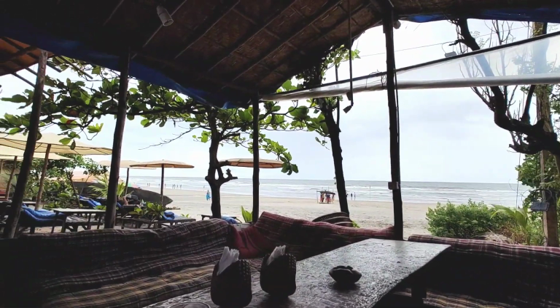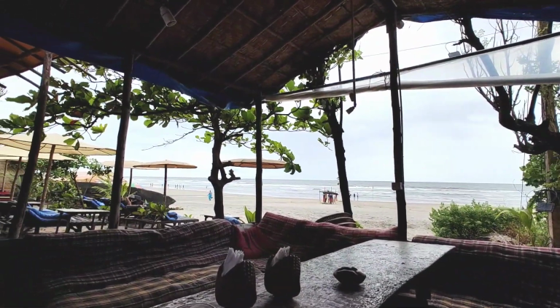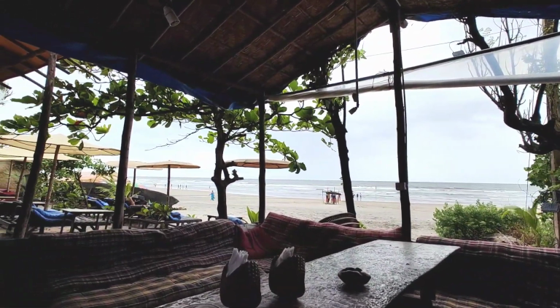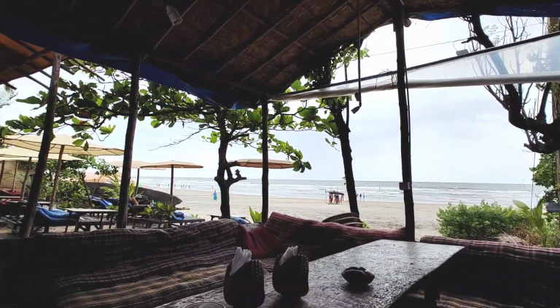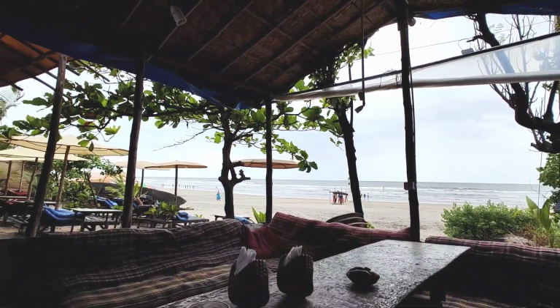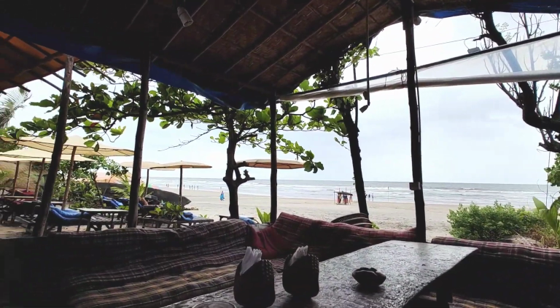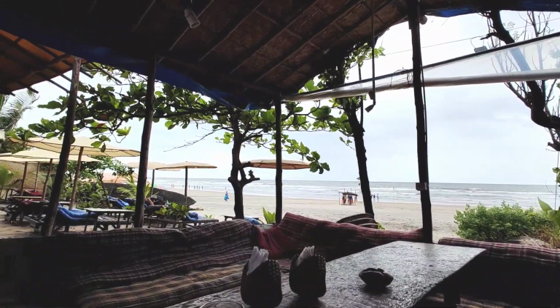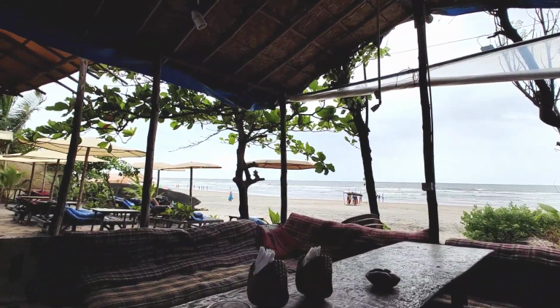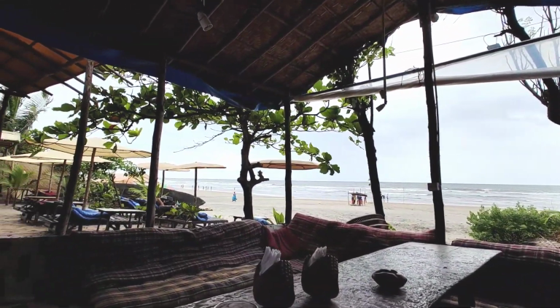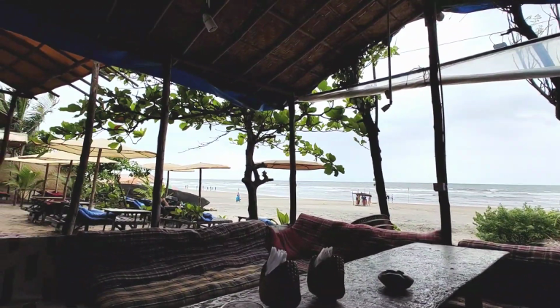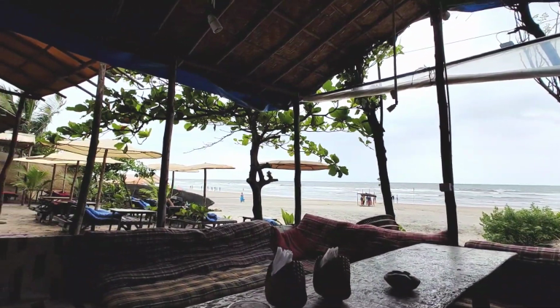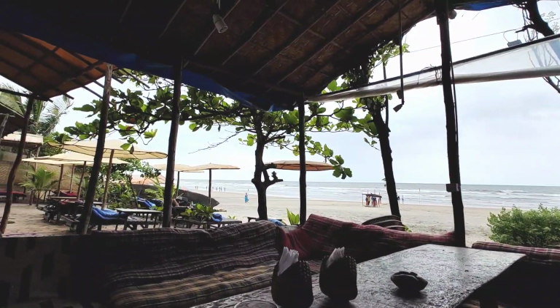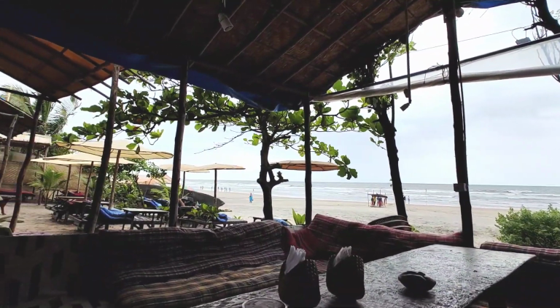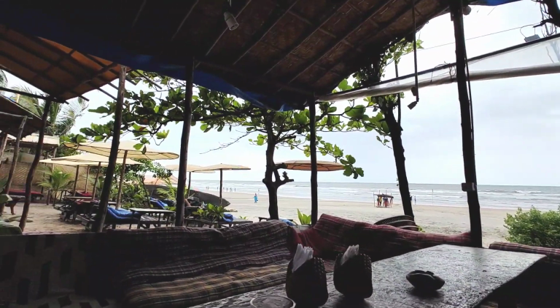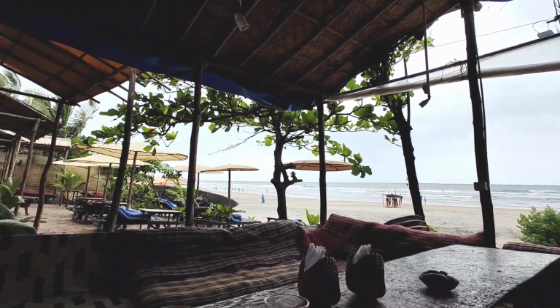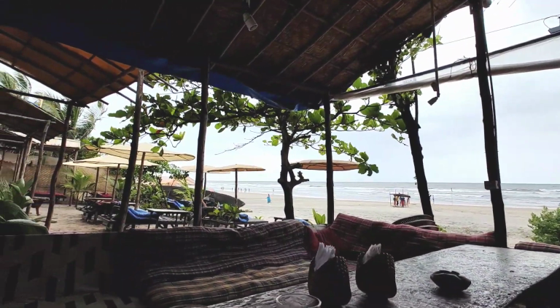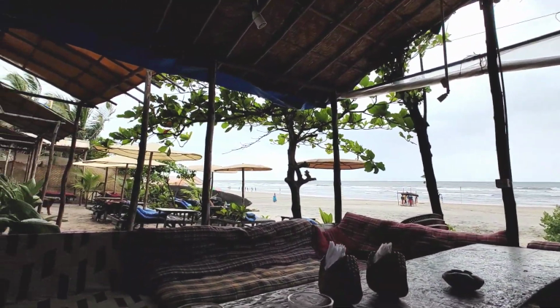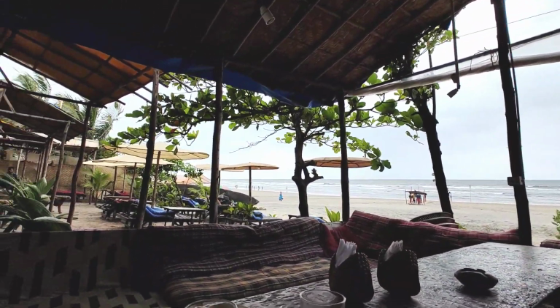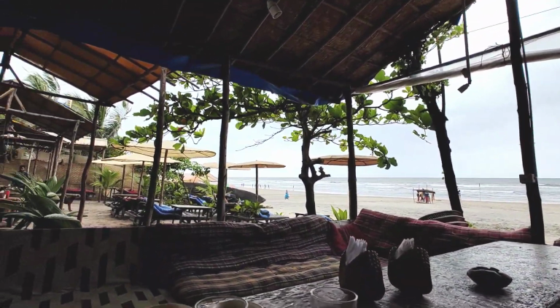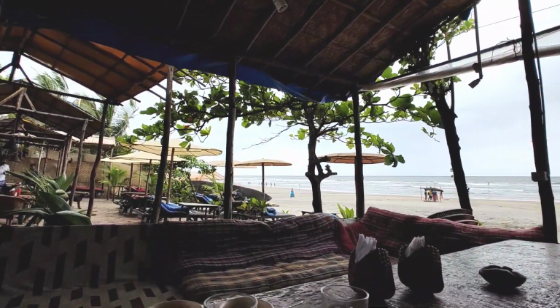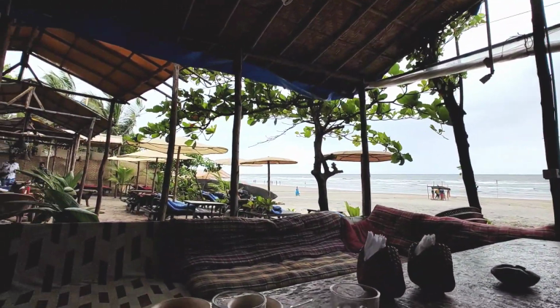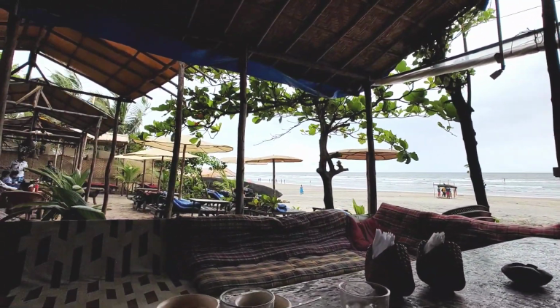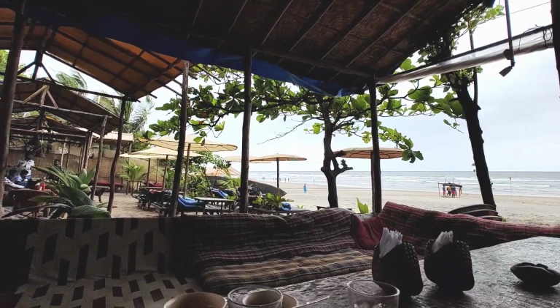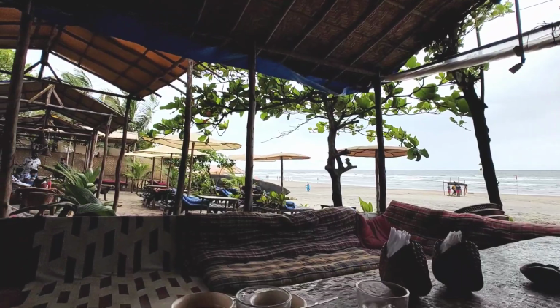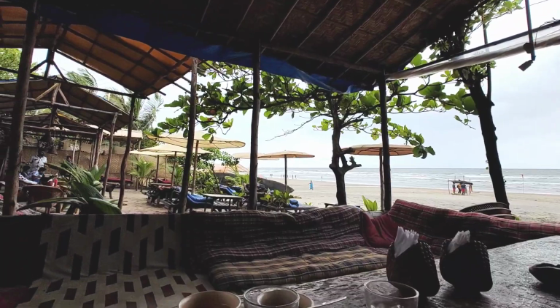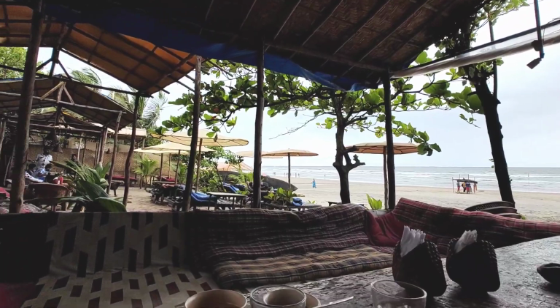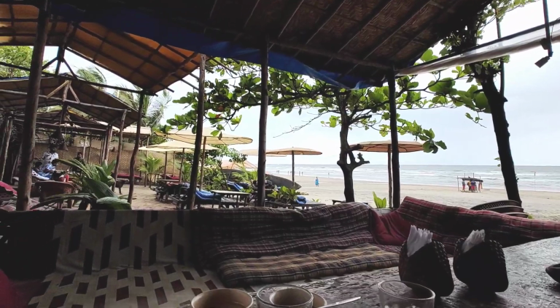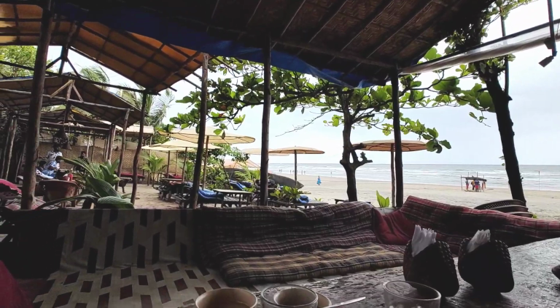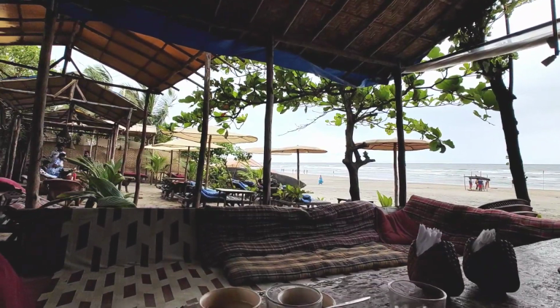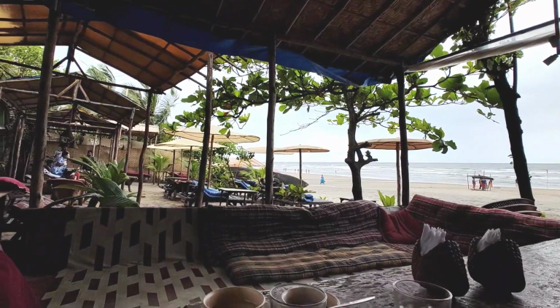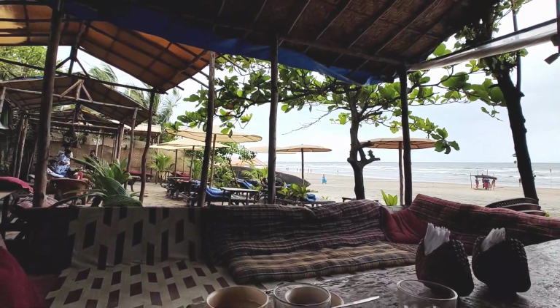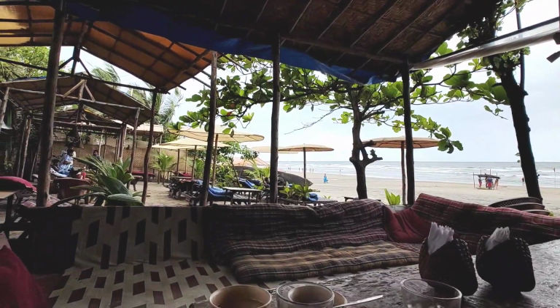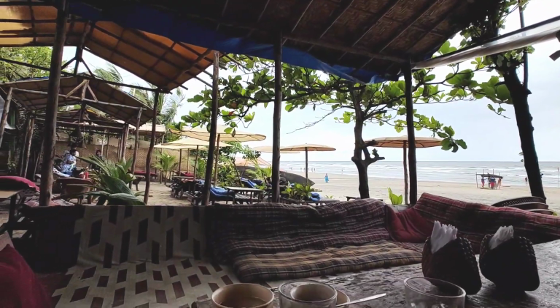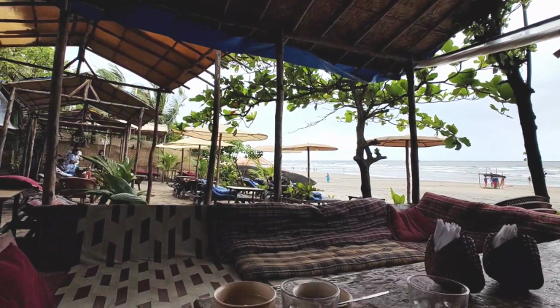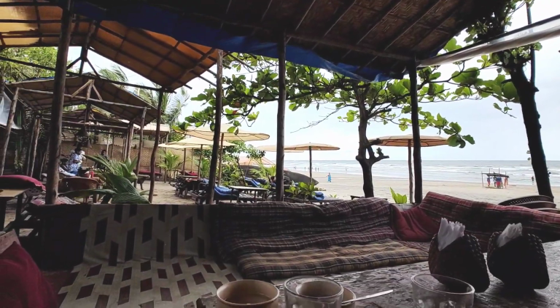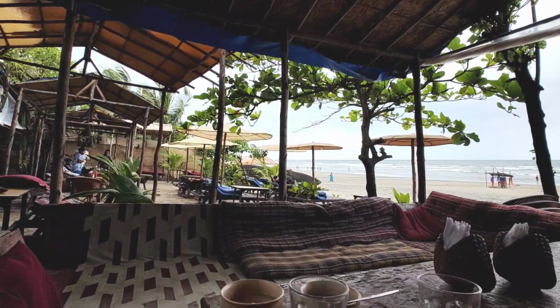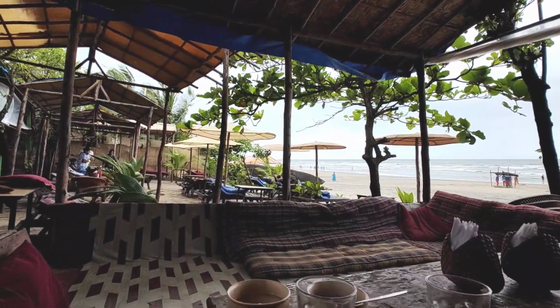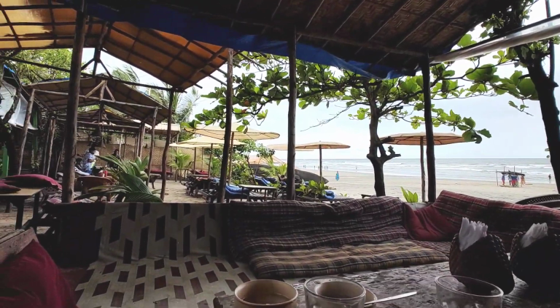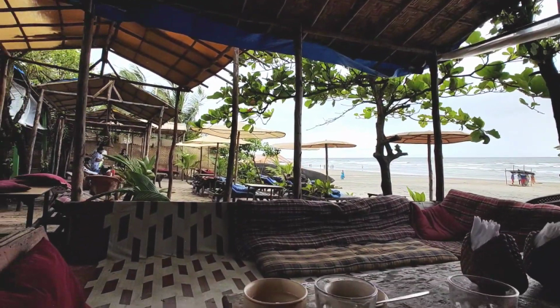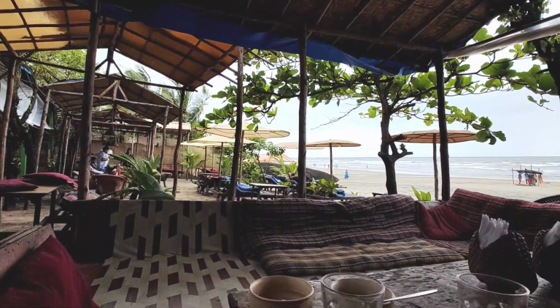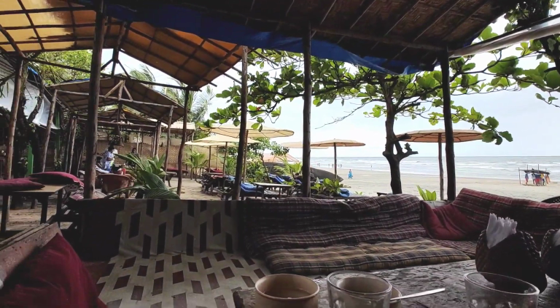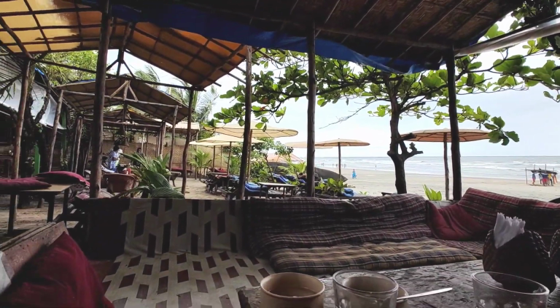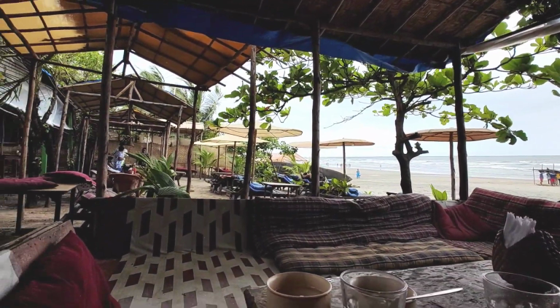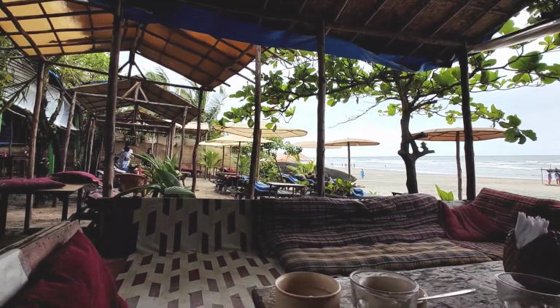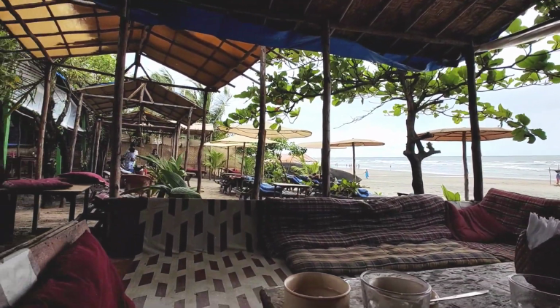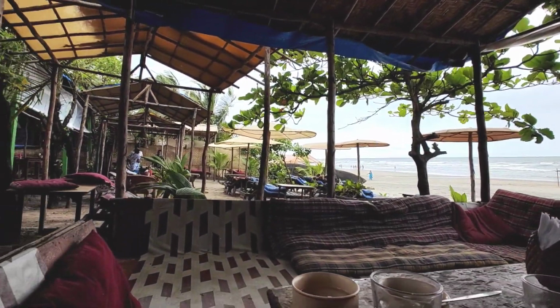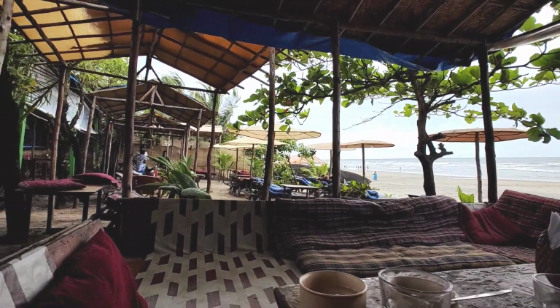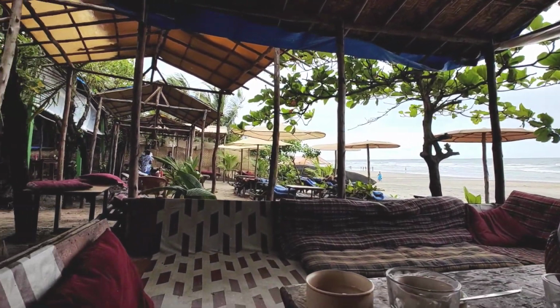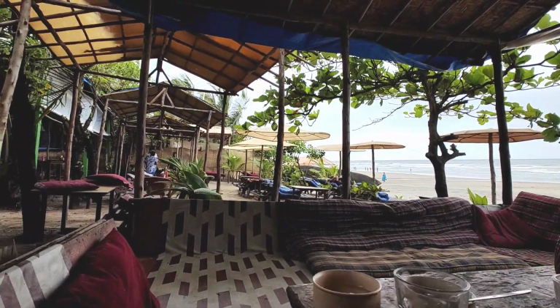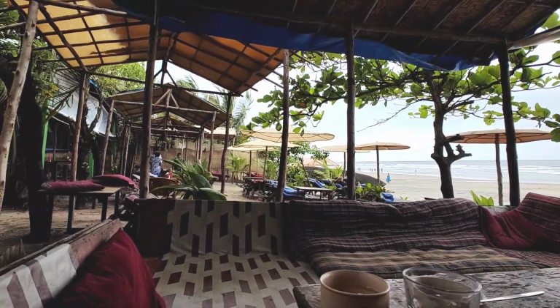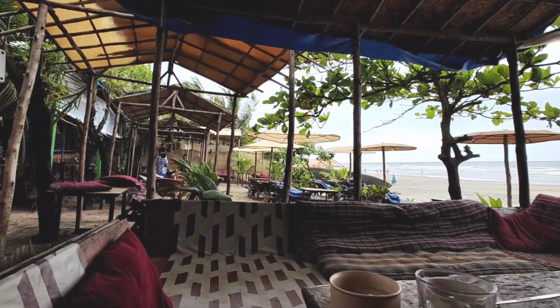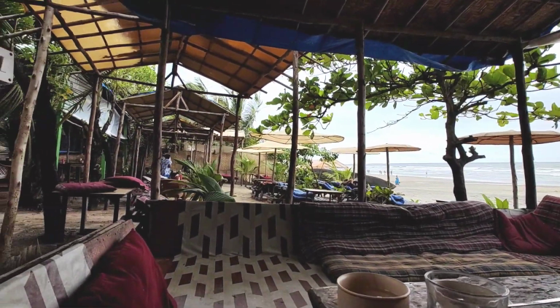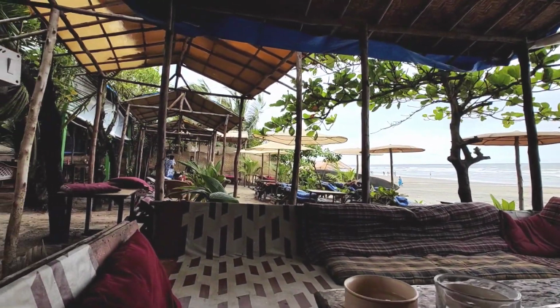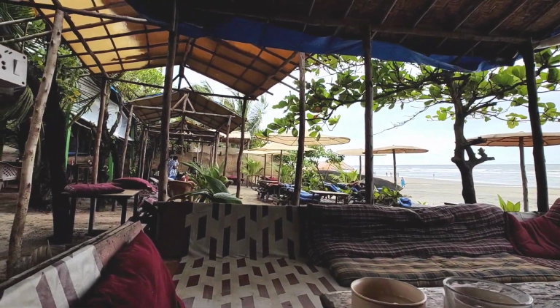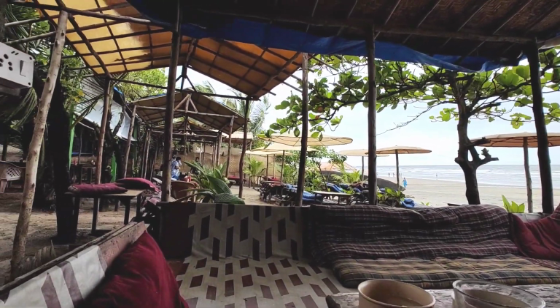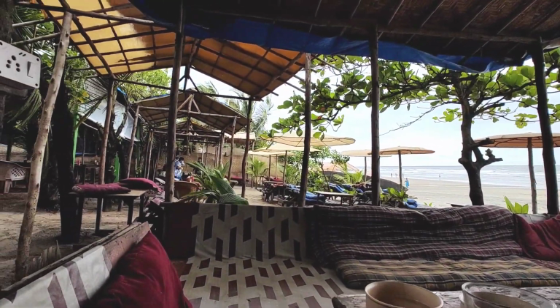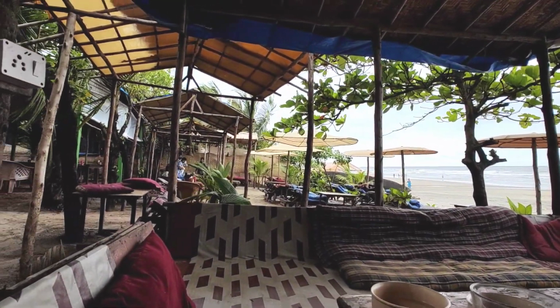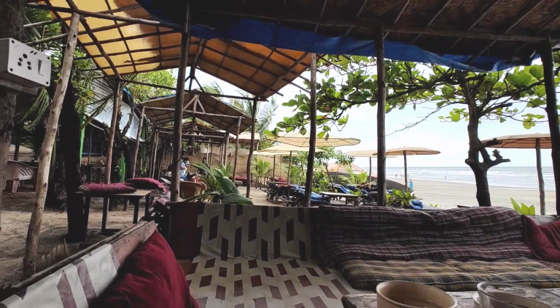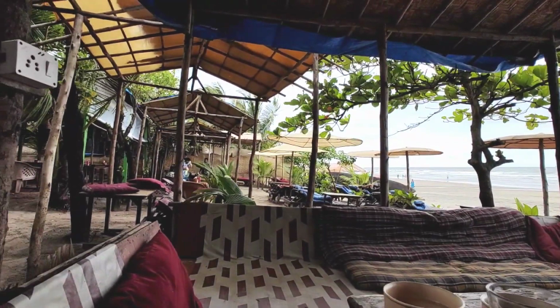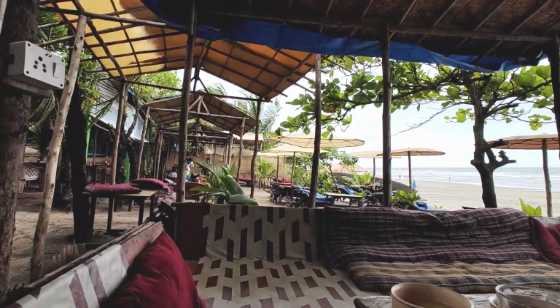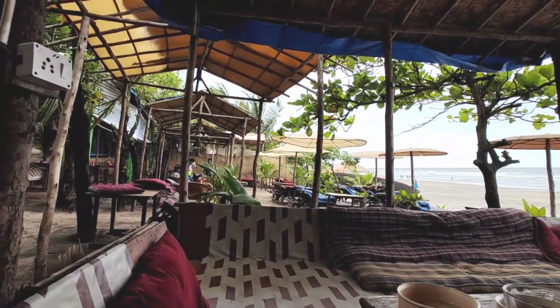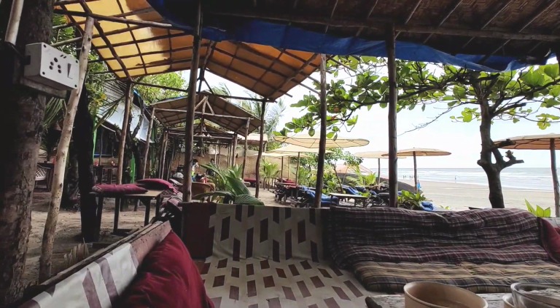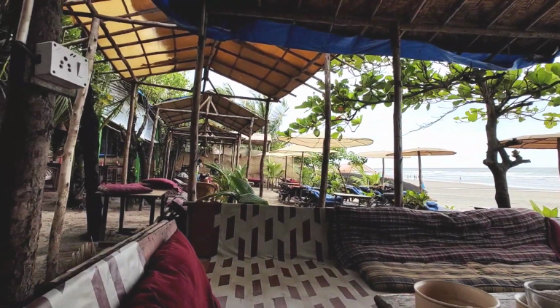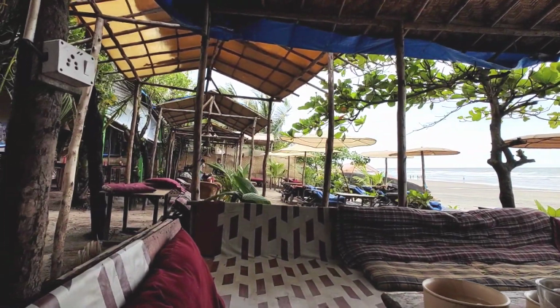This beach shack also has a laid-back setting with nice floor sit-out areas all across the shack, with comfortable bedding underneath.